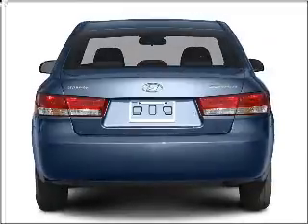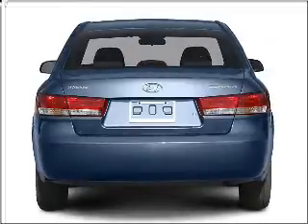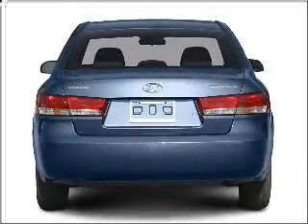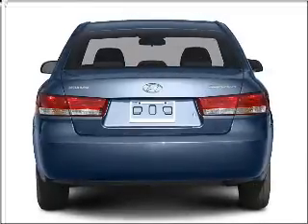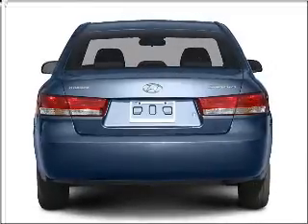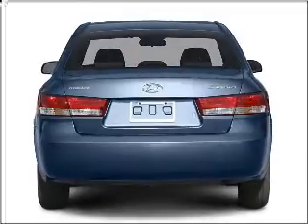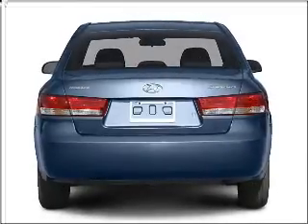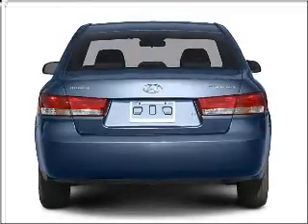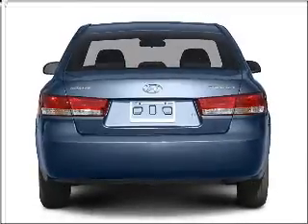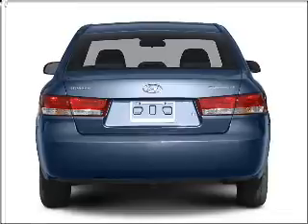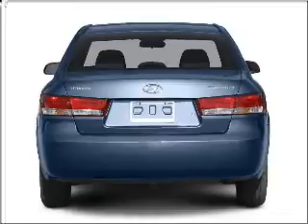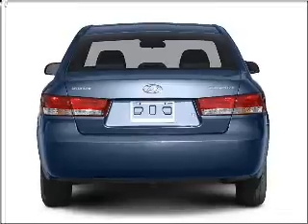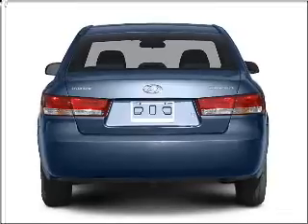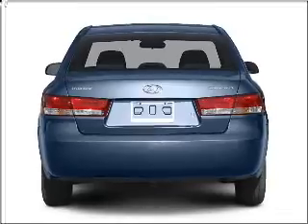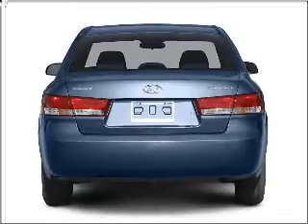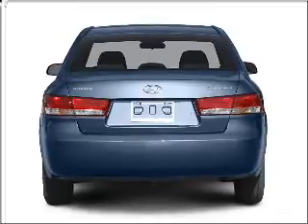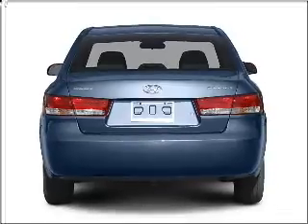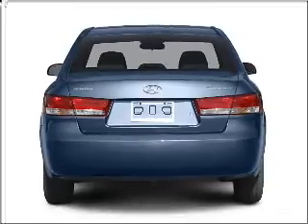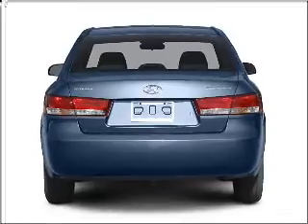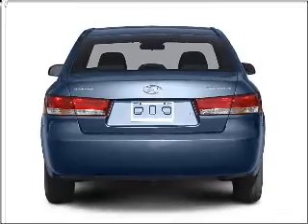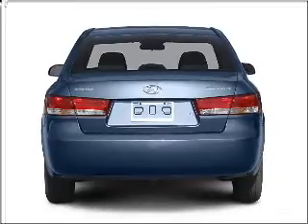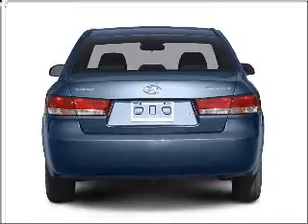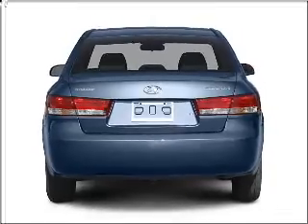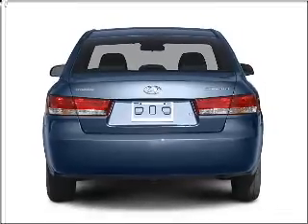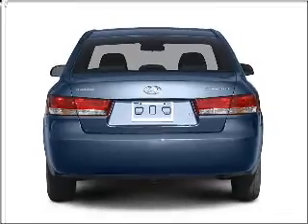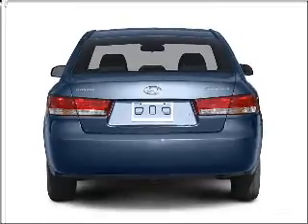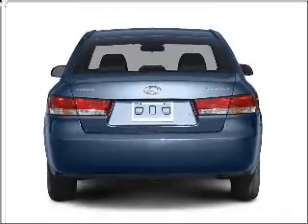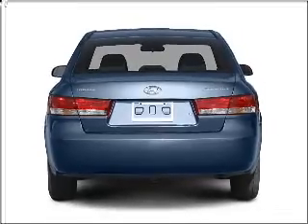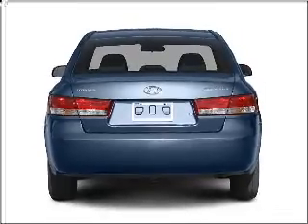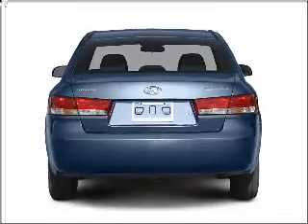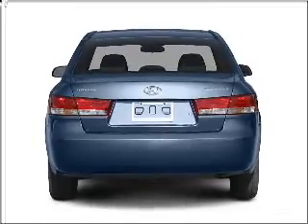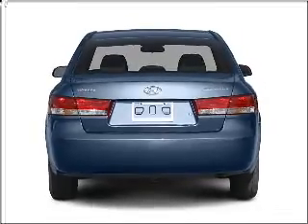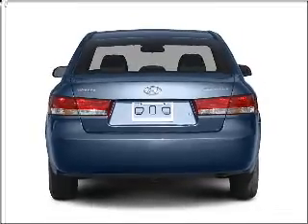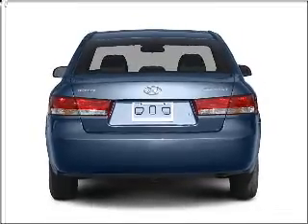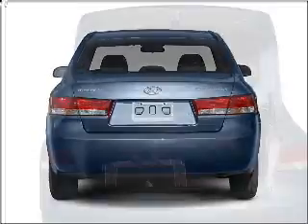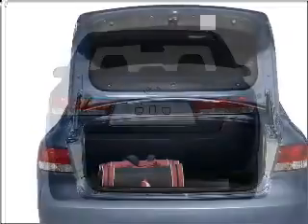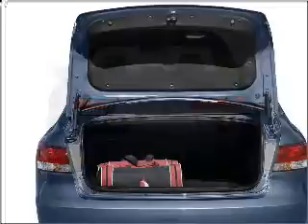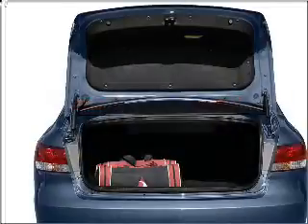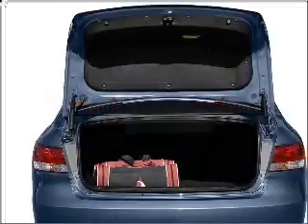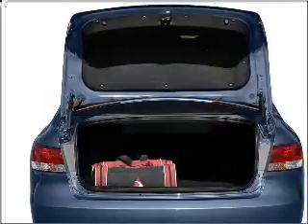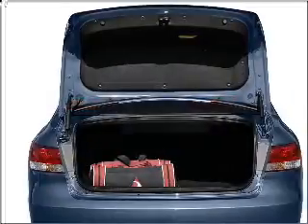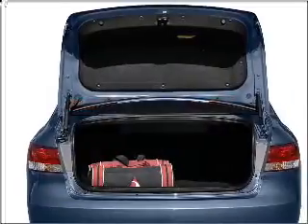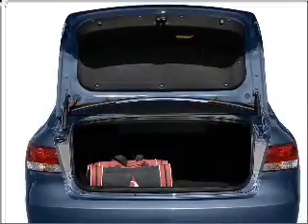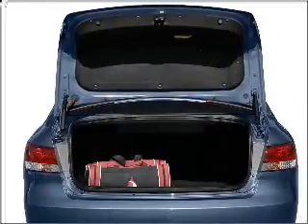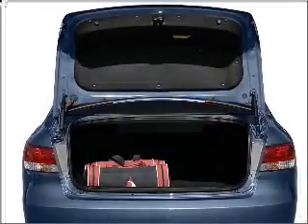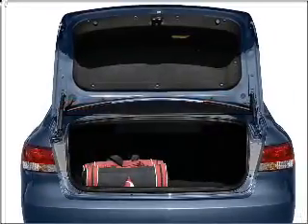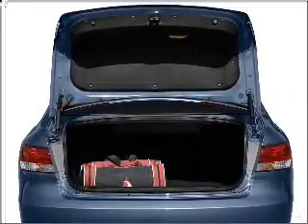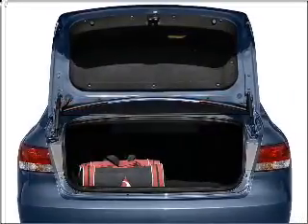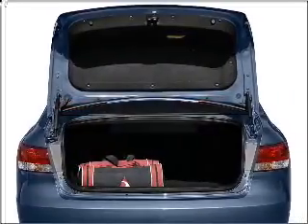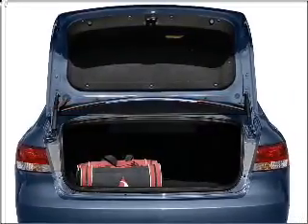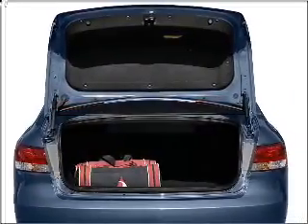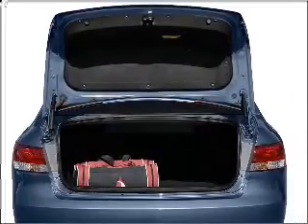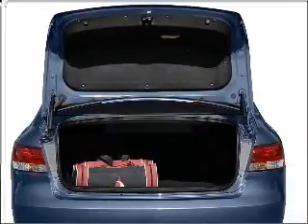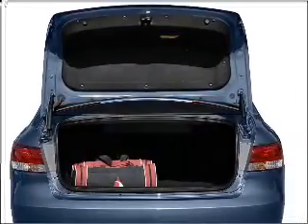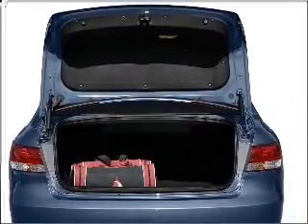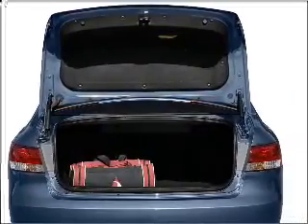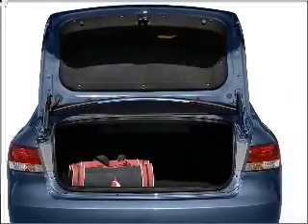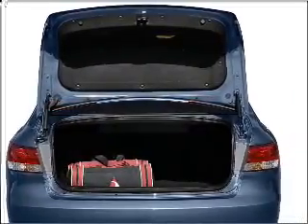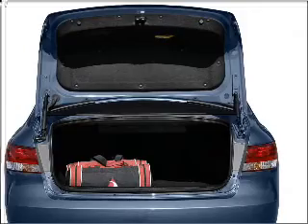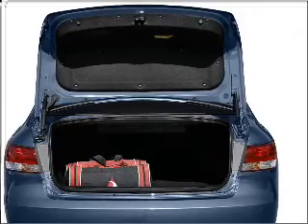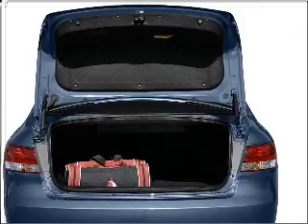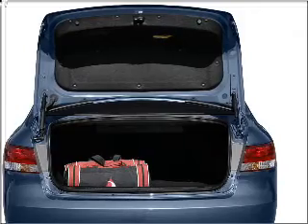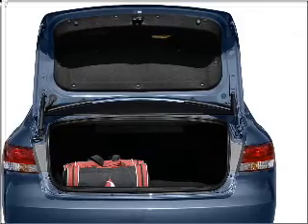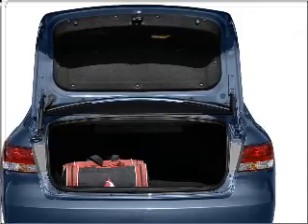With an efficient four-cylinder engine connected to a smooth-shifting automatic transmission, premium wheels lend a distinctive appearance.